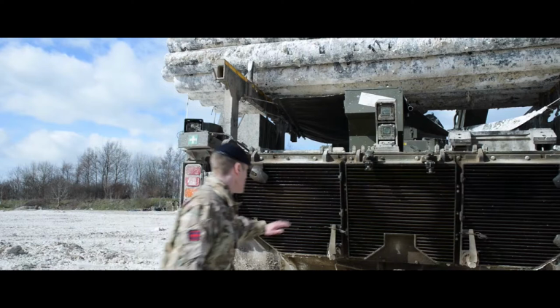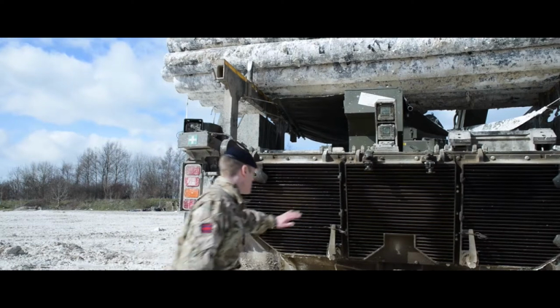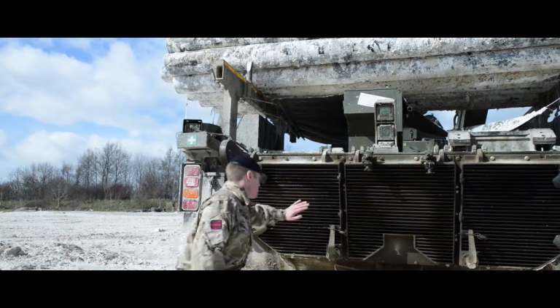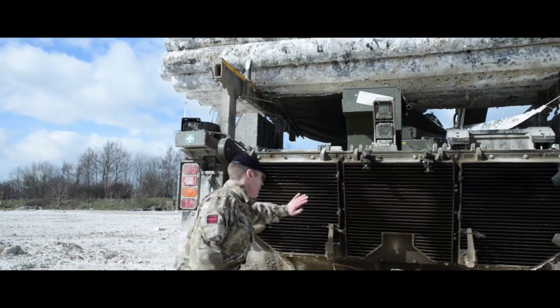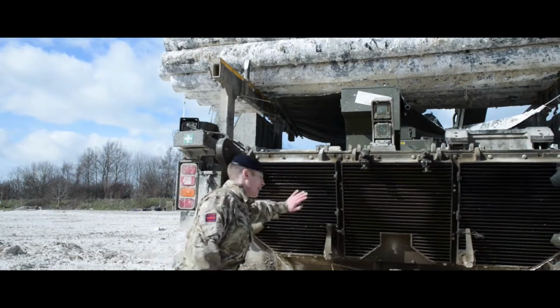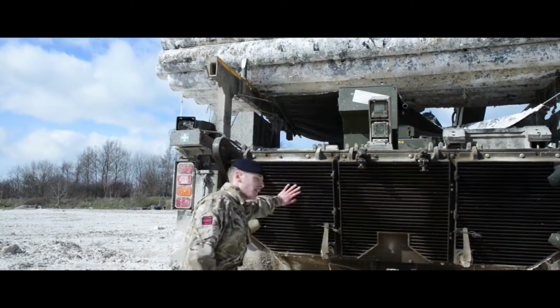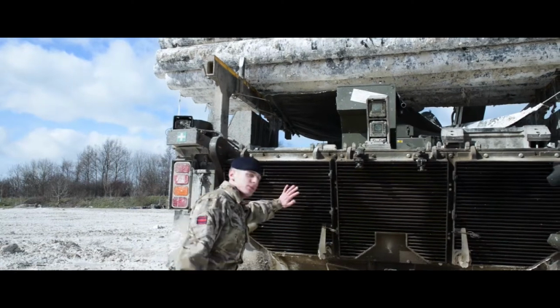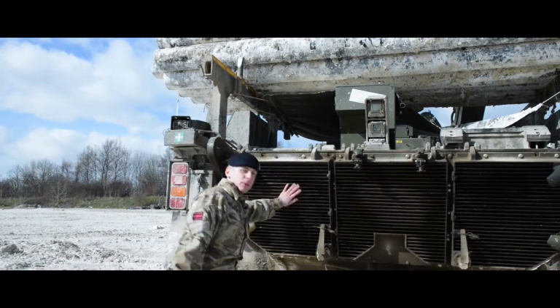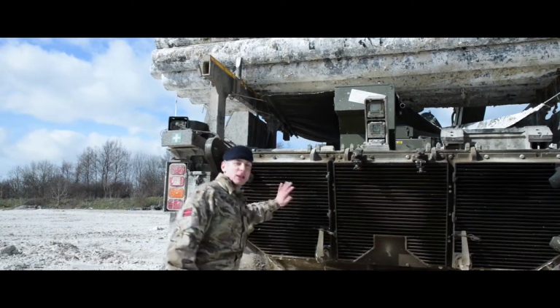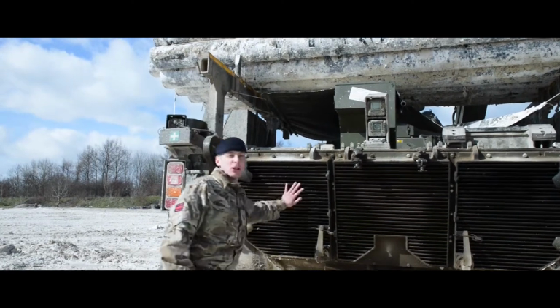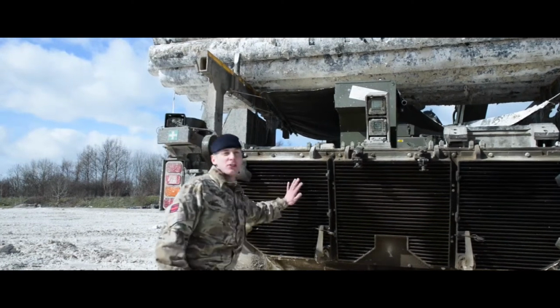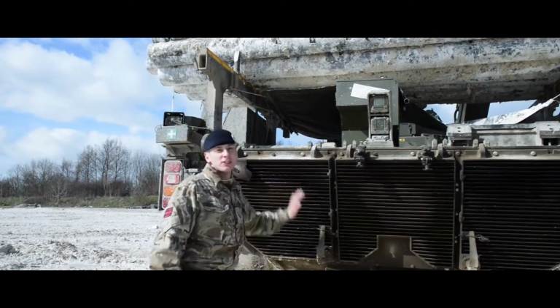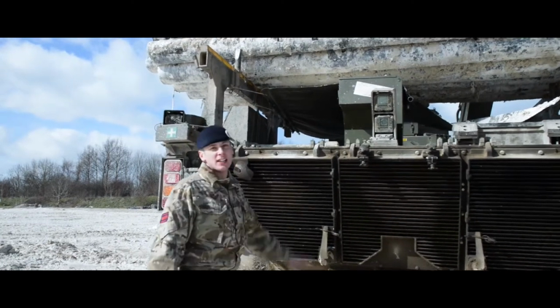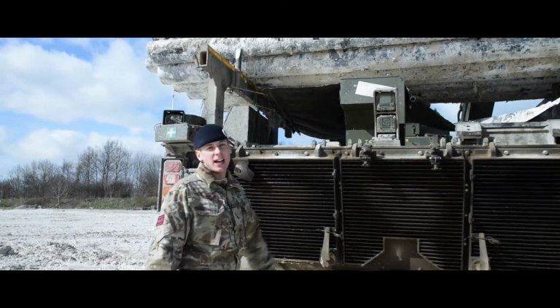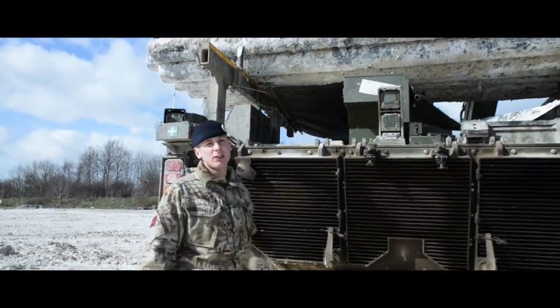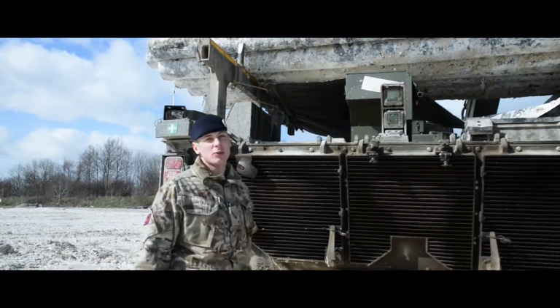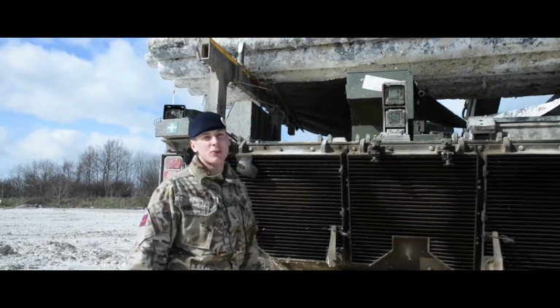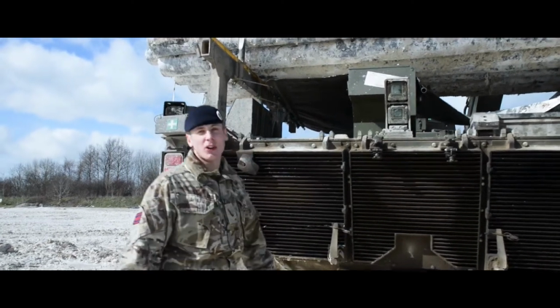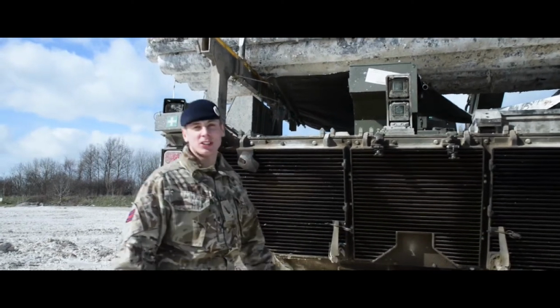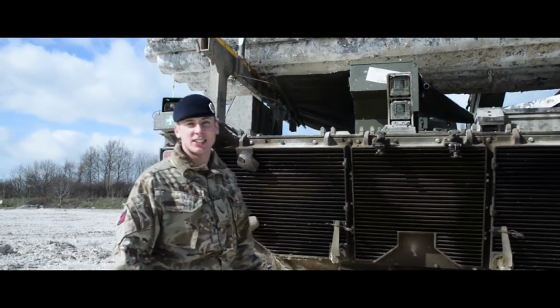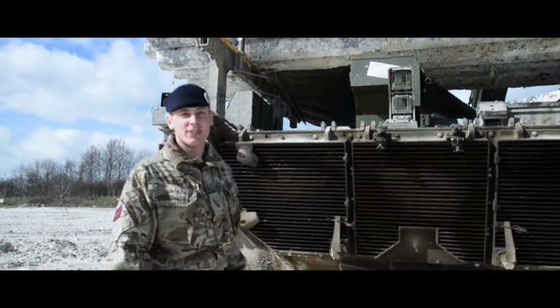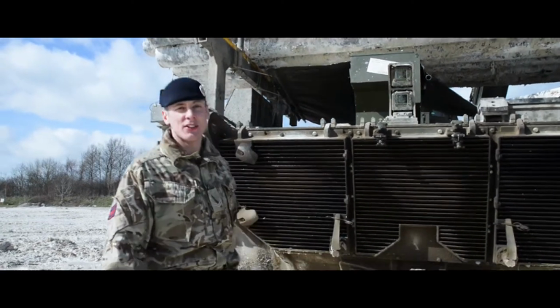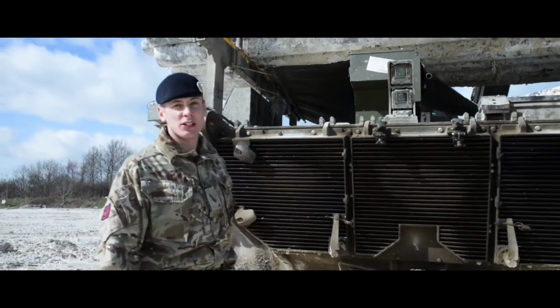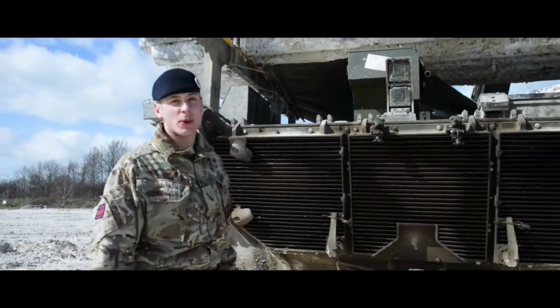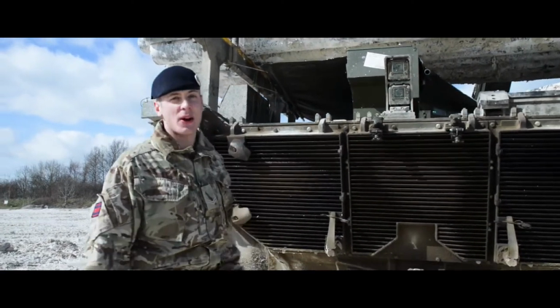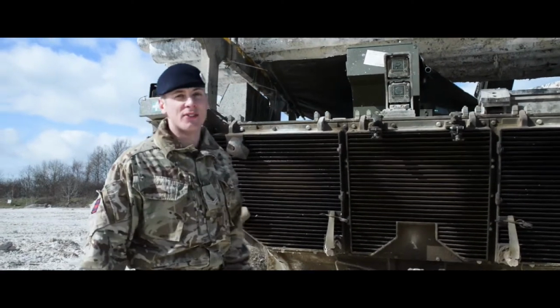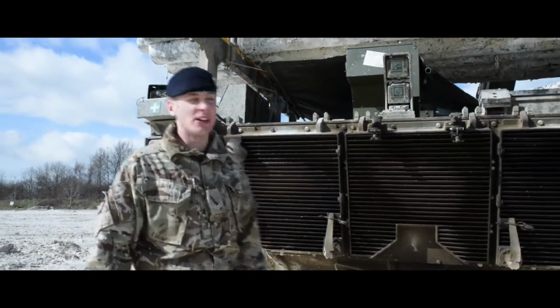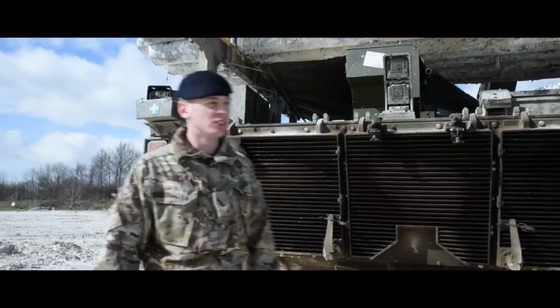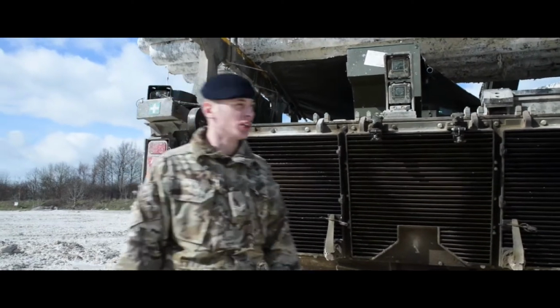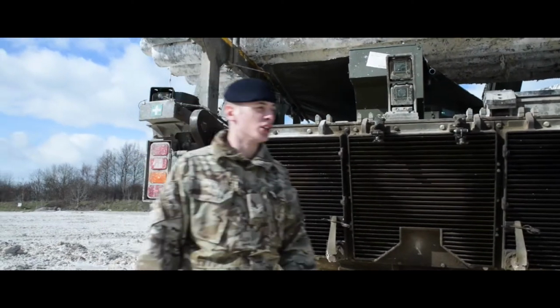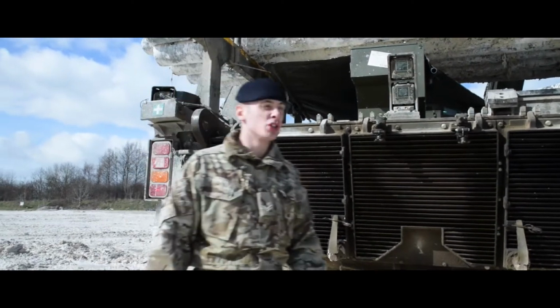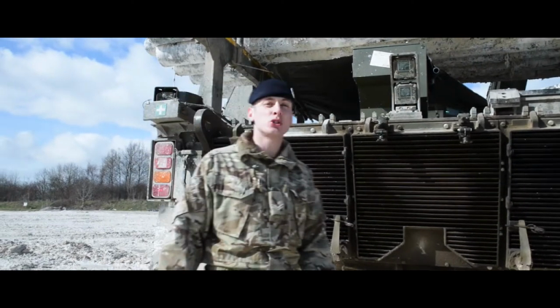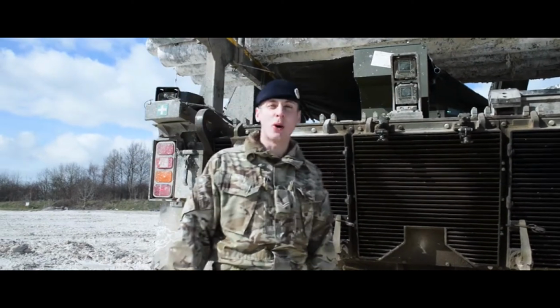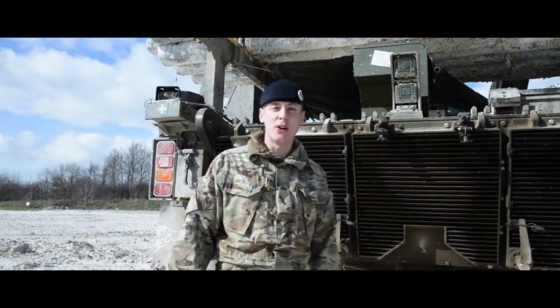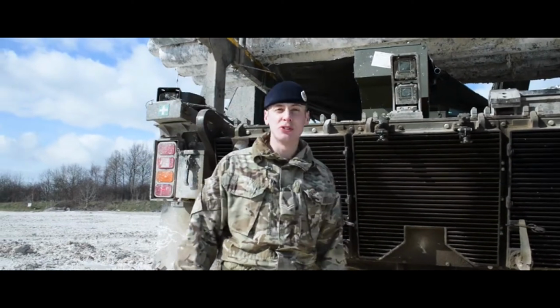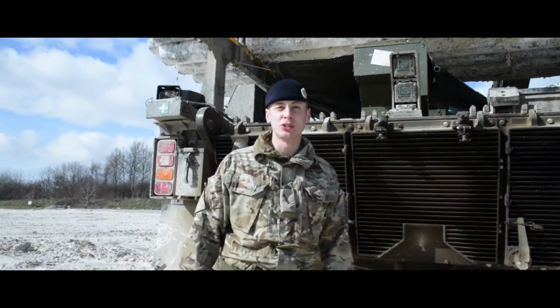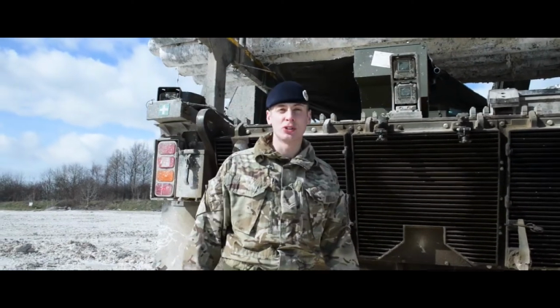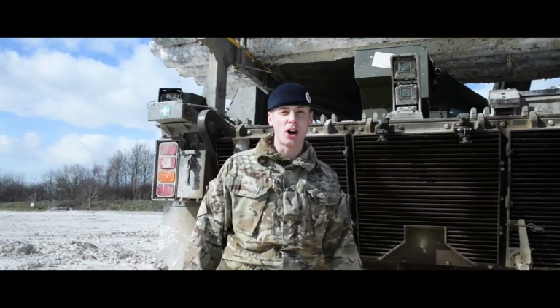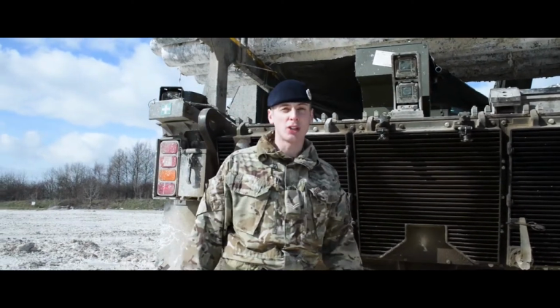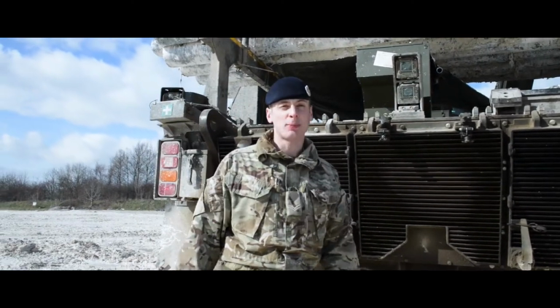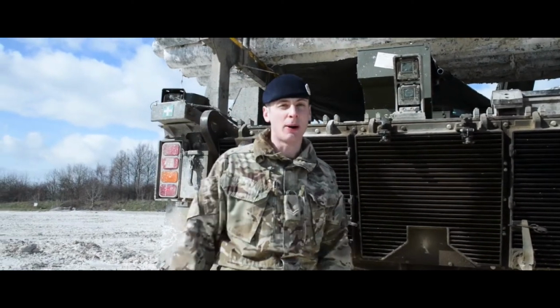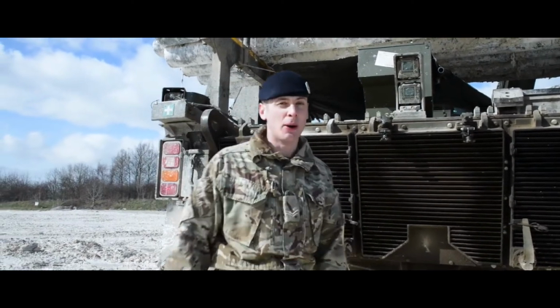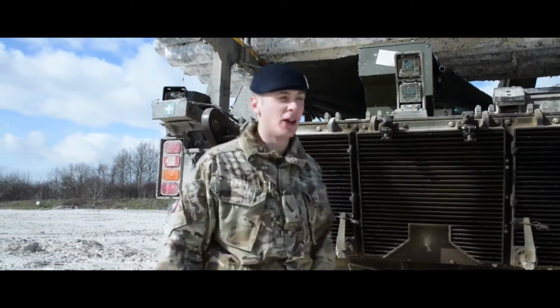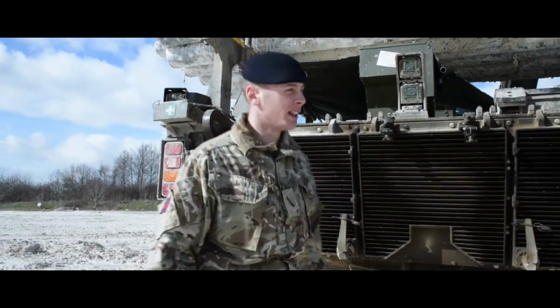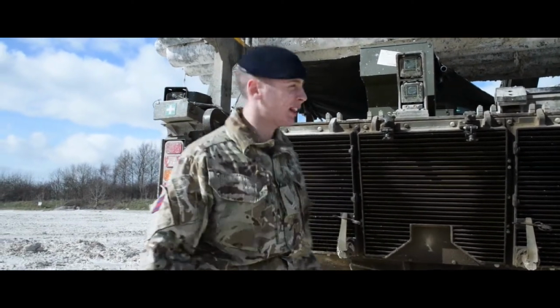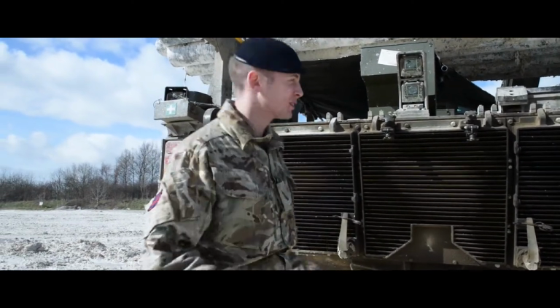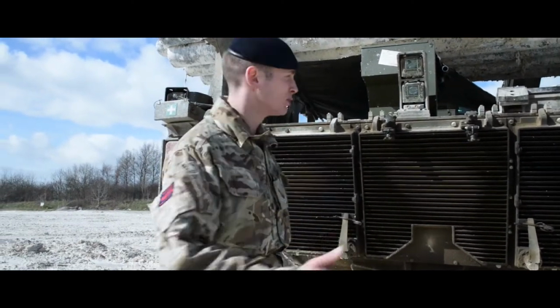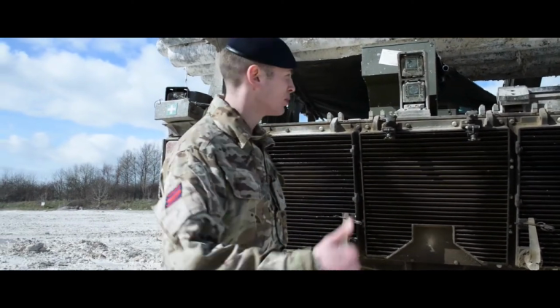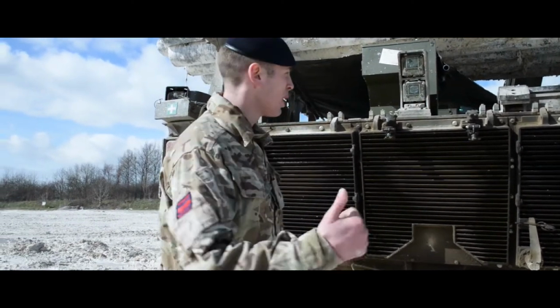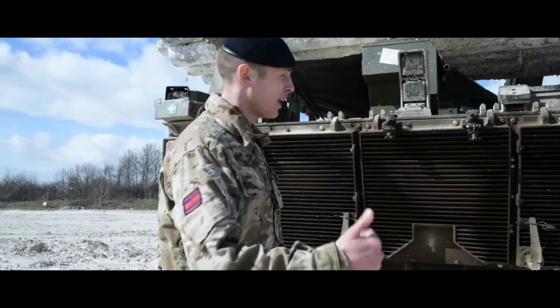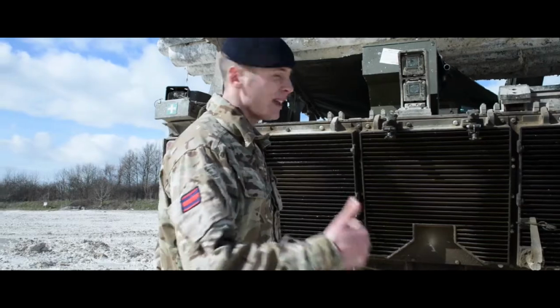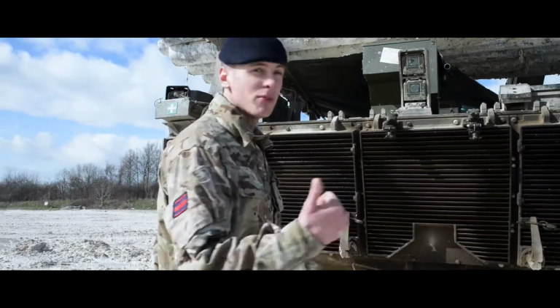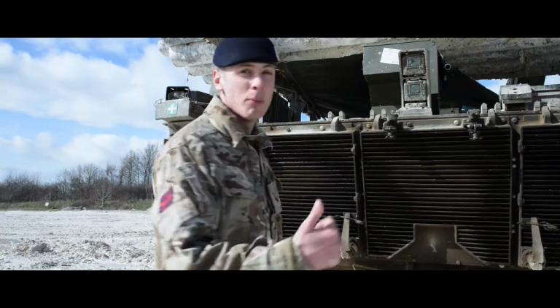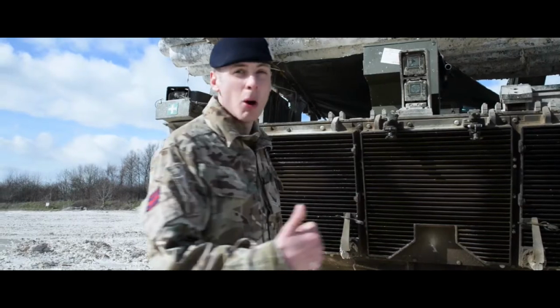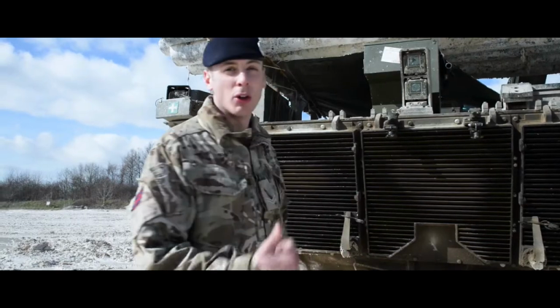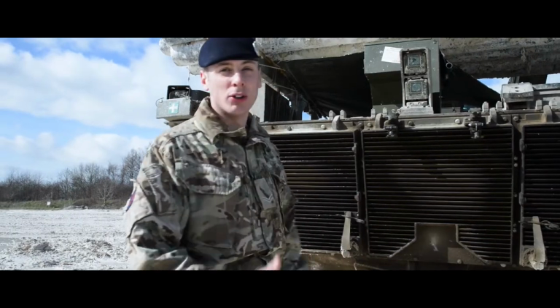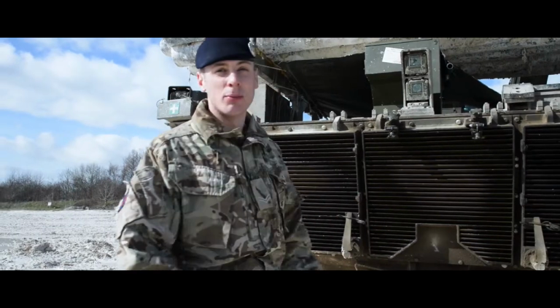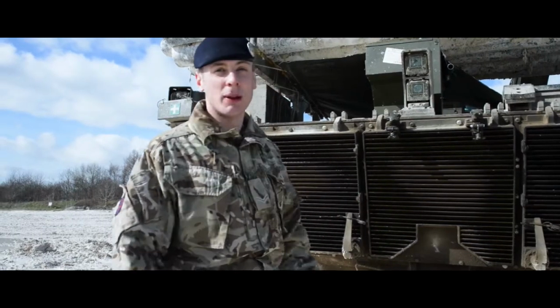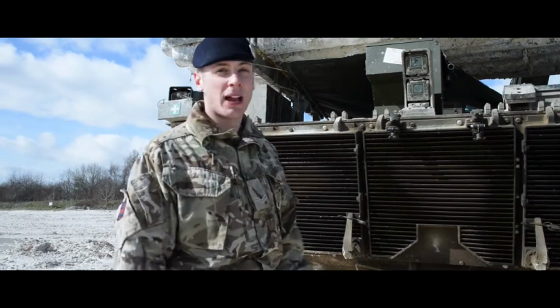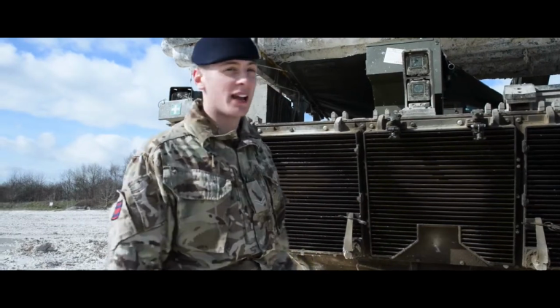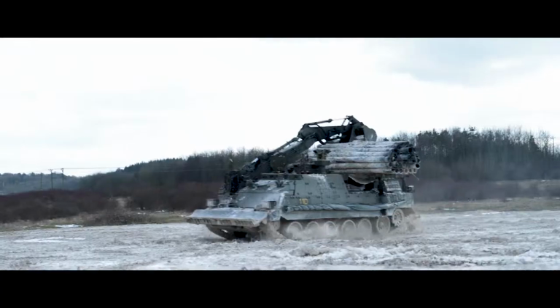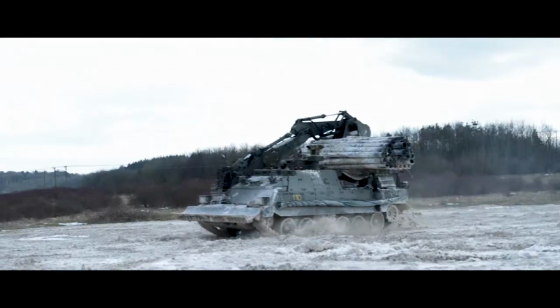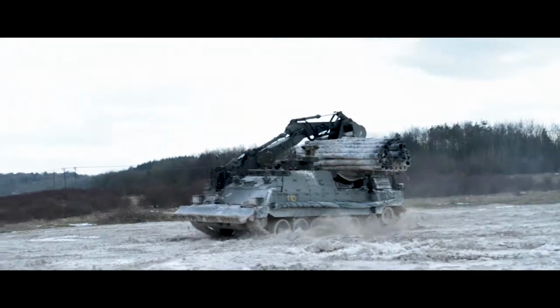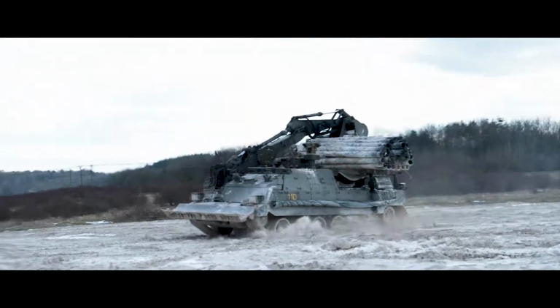Behind these big louvers, we've got a CV12 engine, 1200 horsepower. That's even more than a Bugatti Veyron.